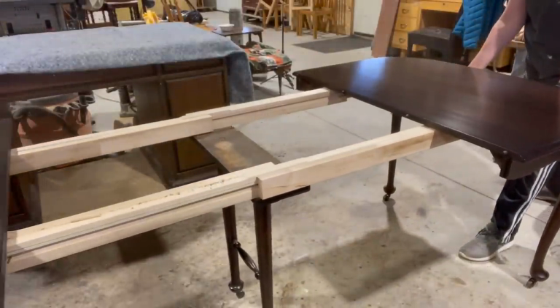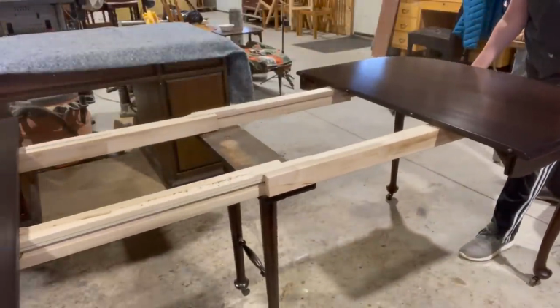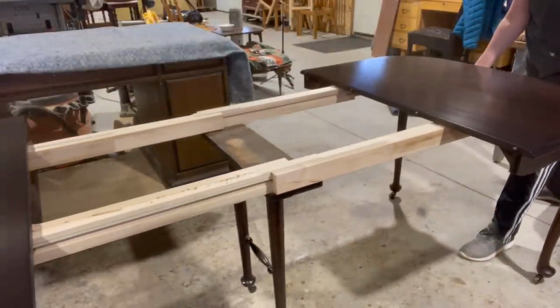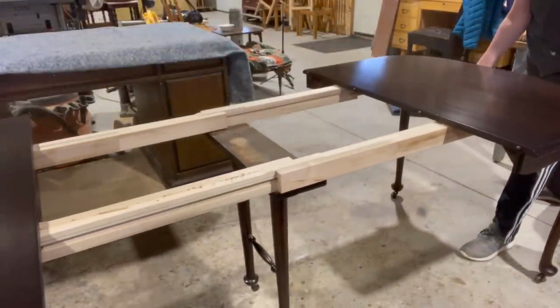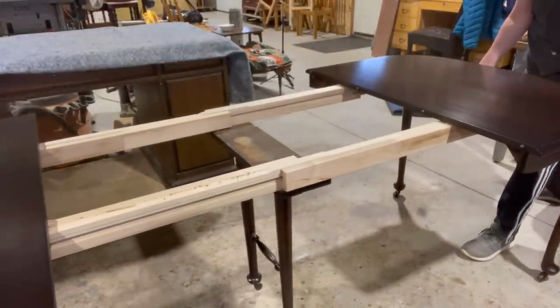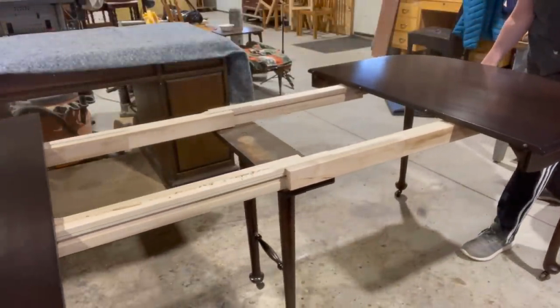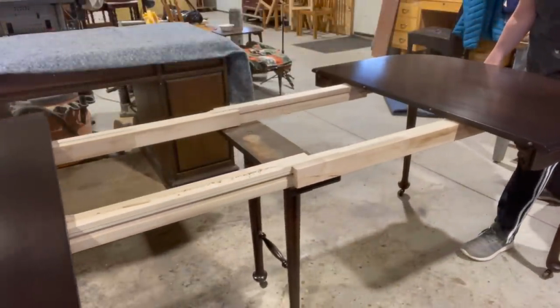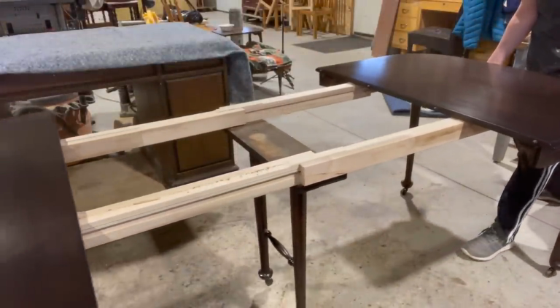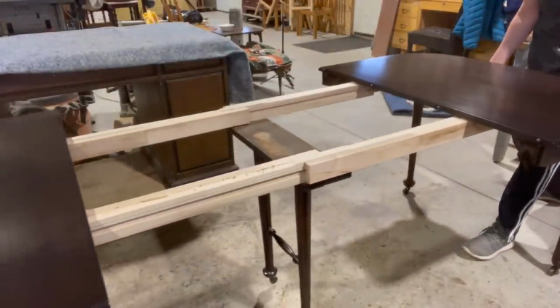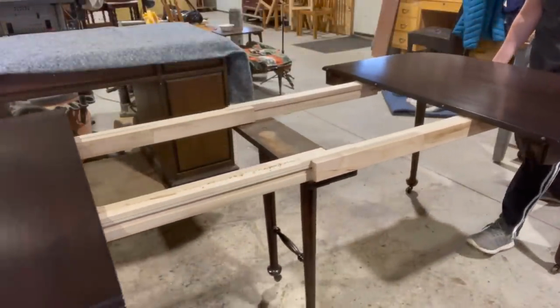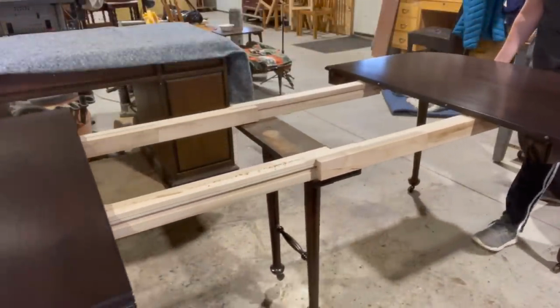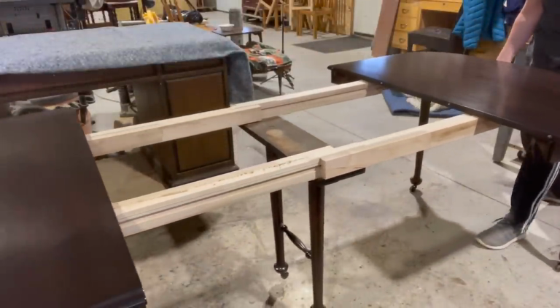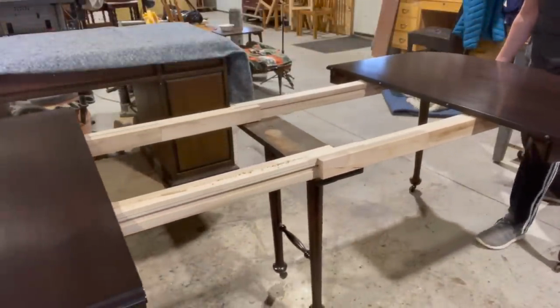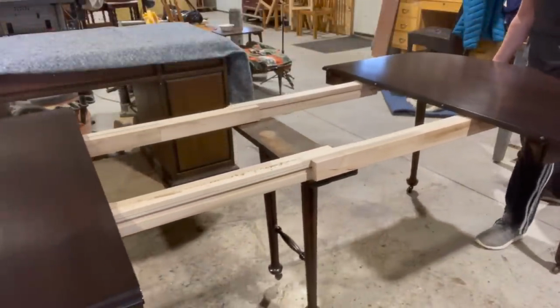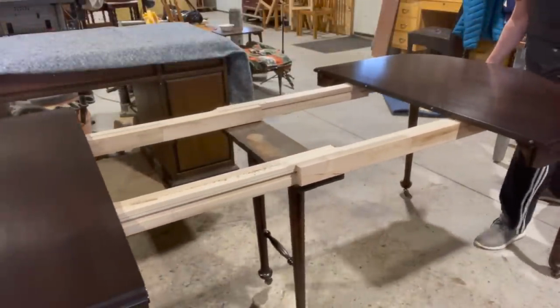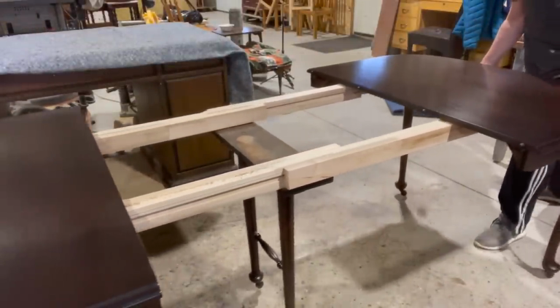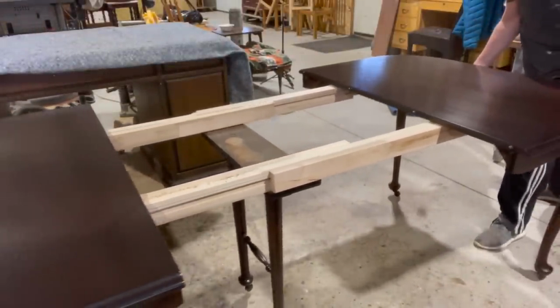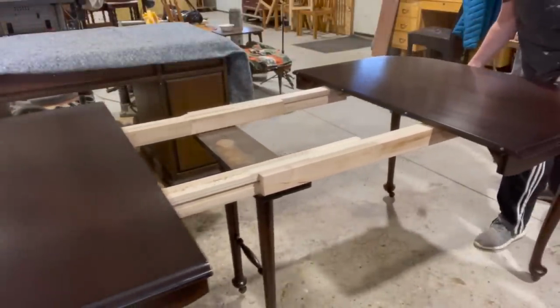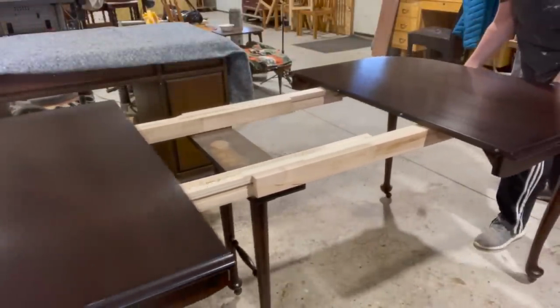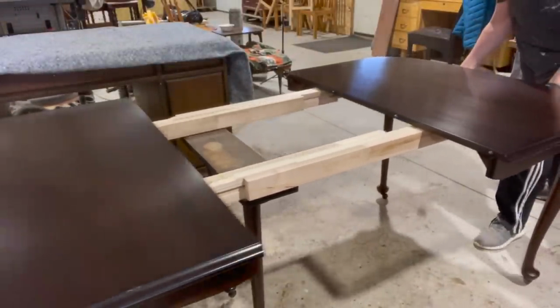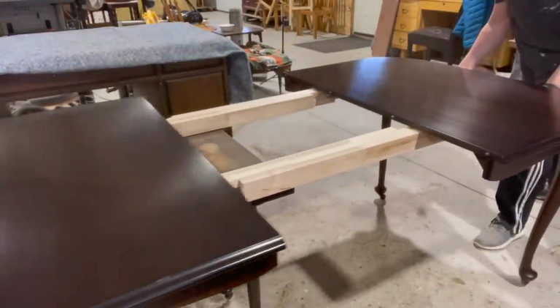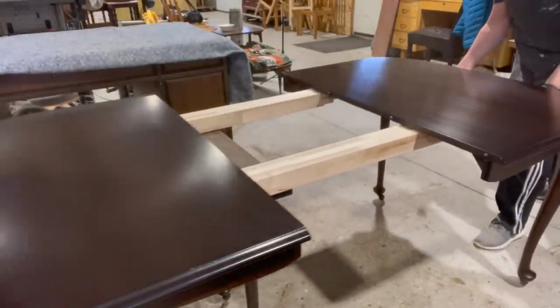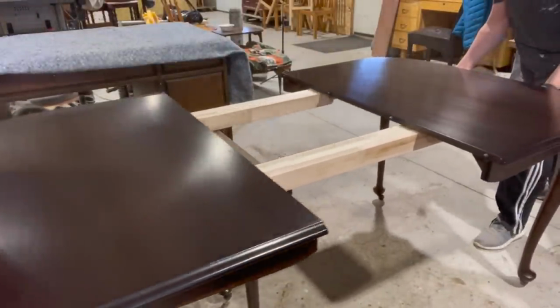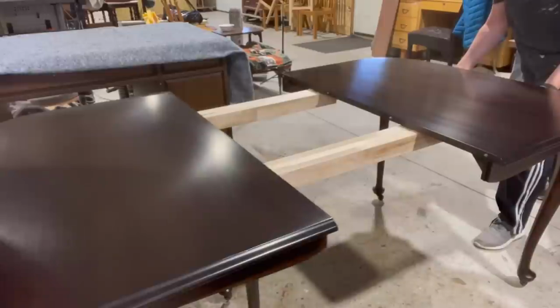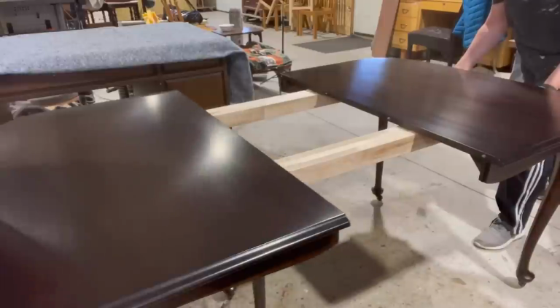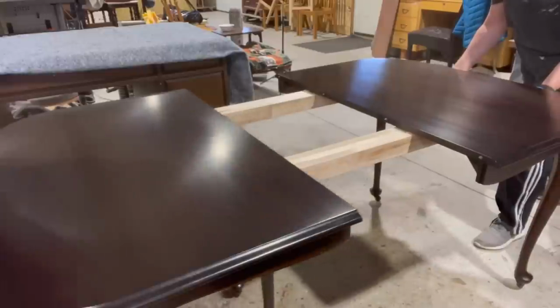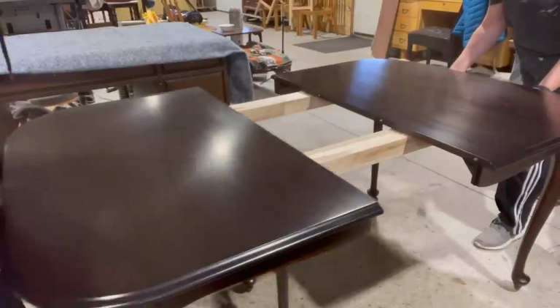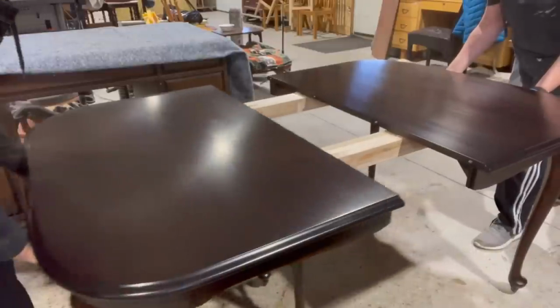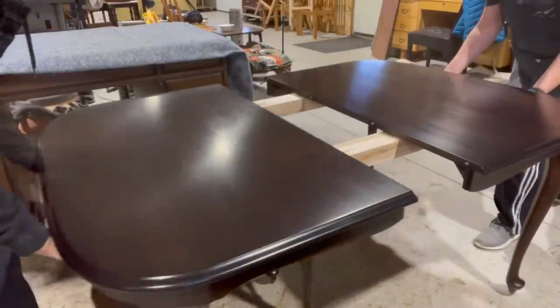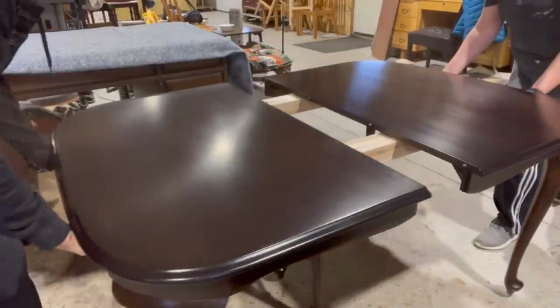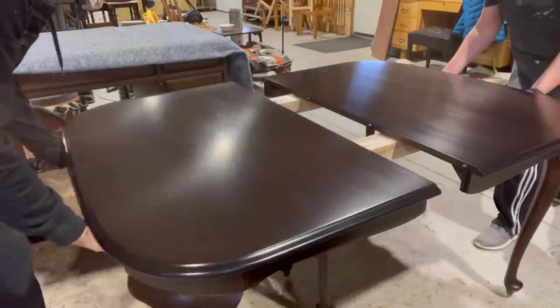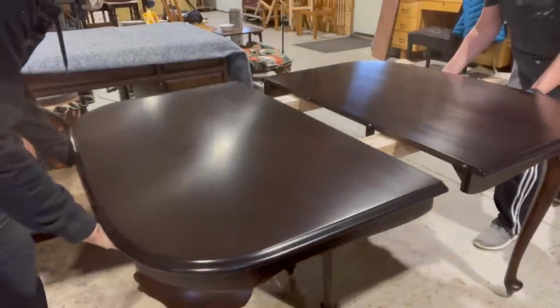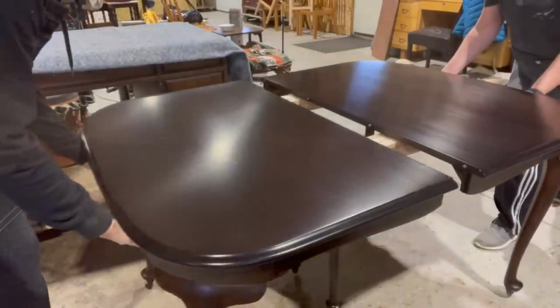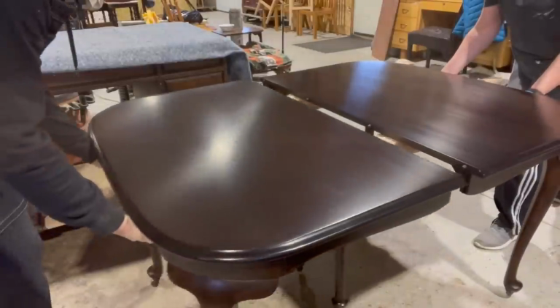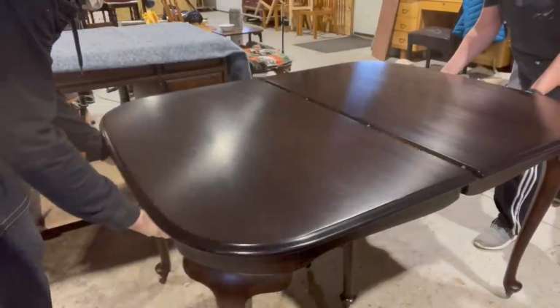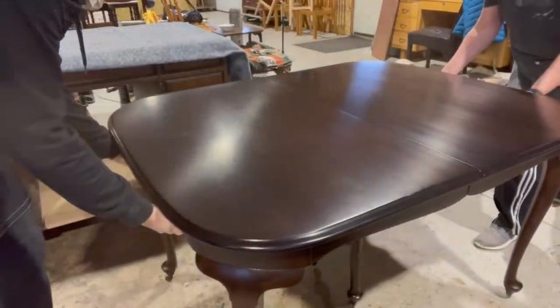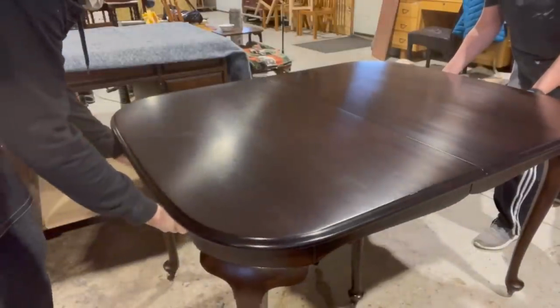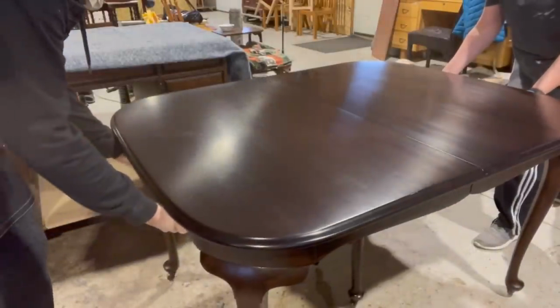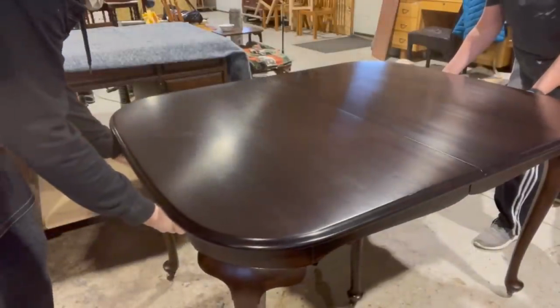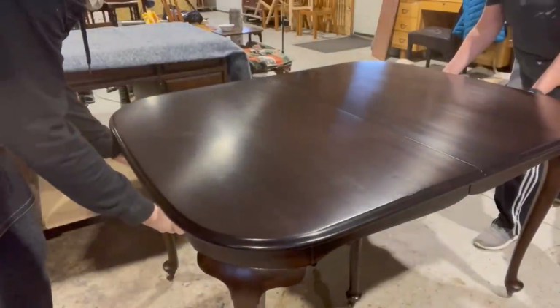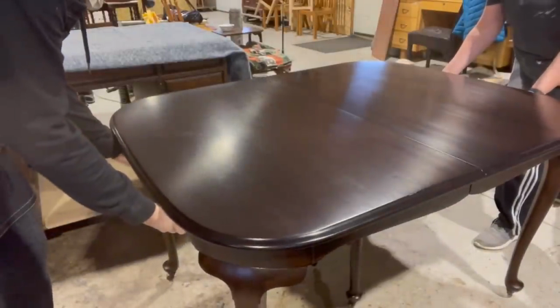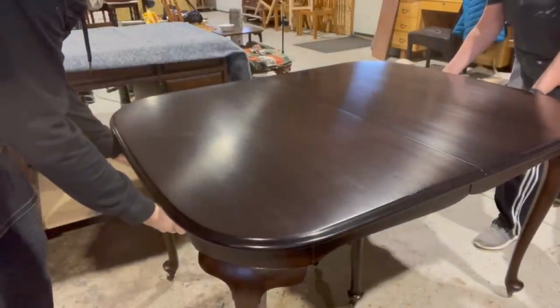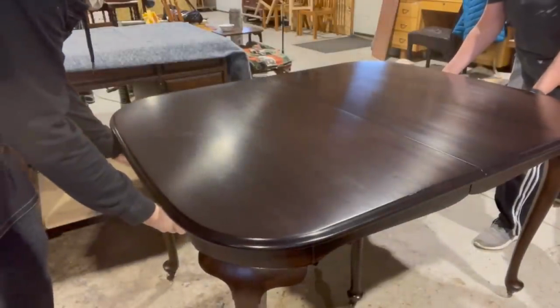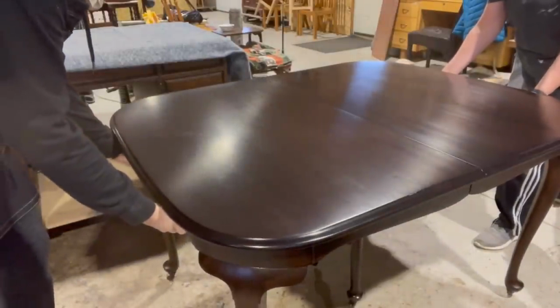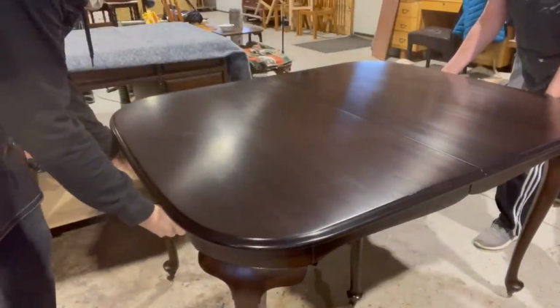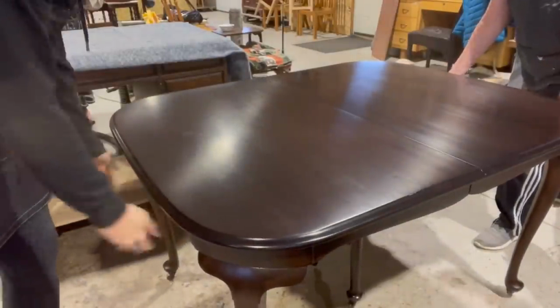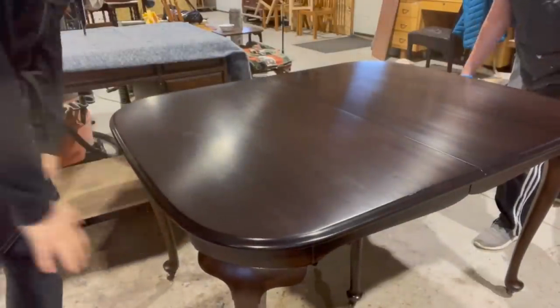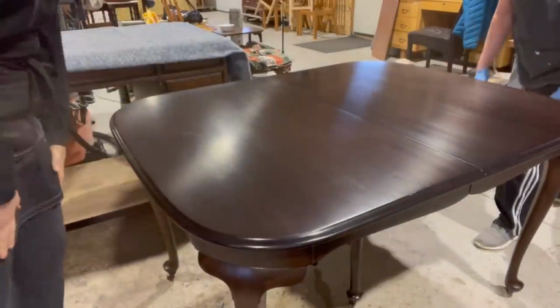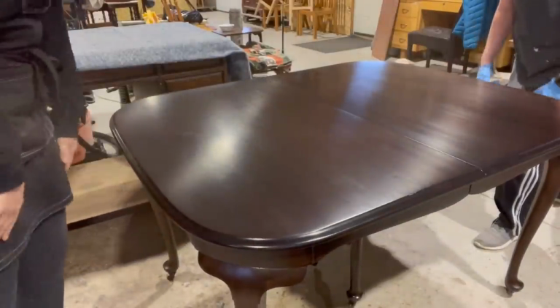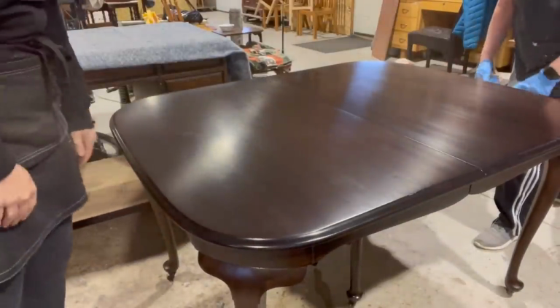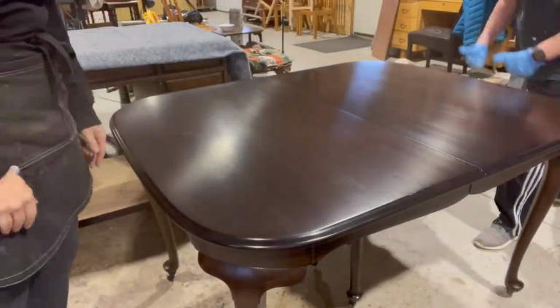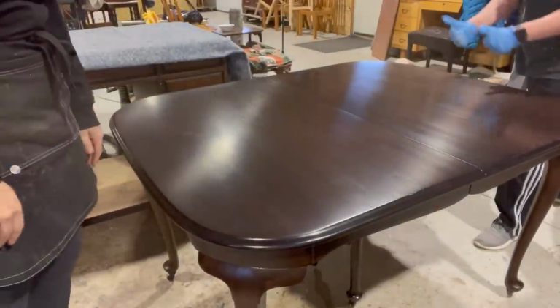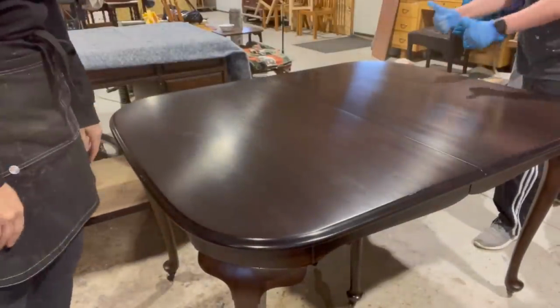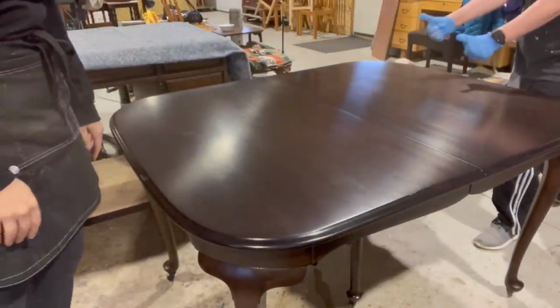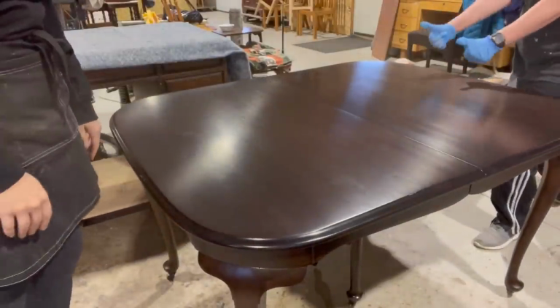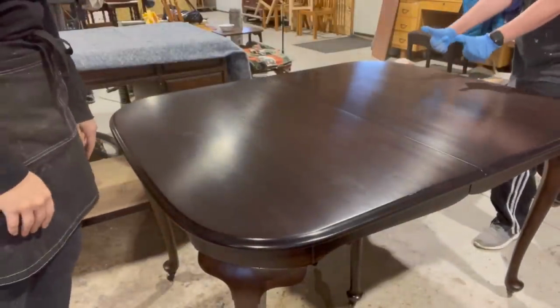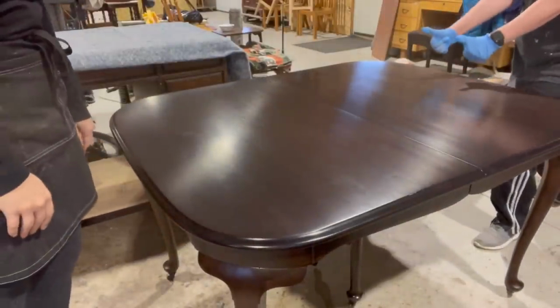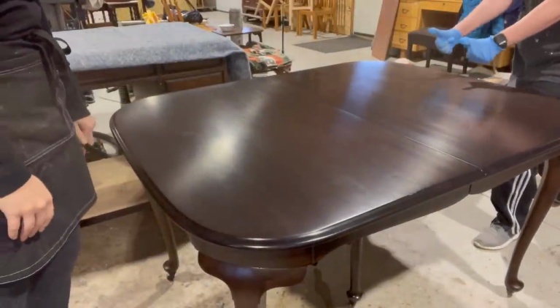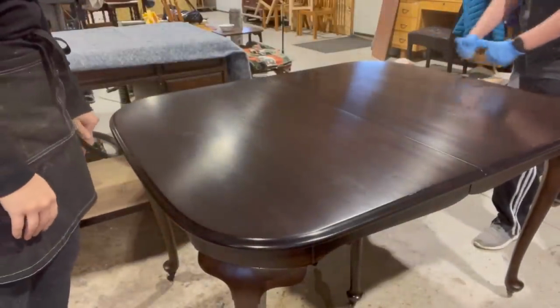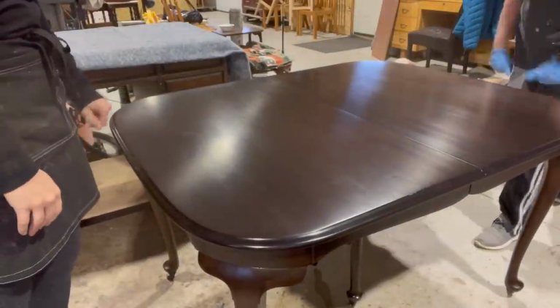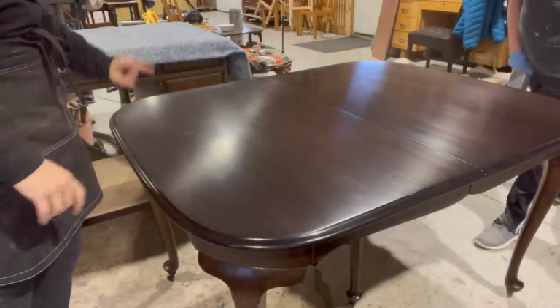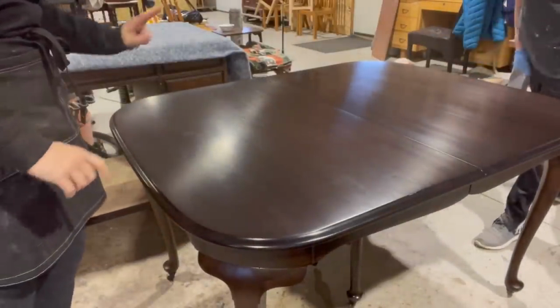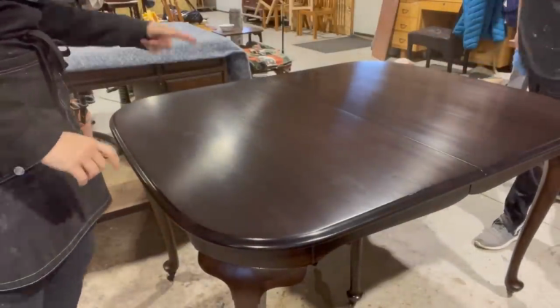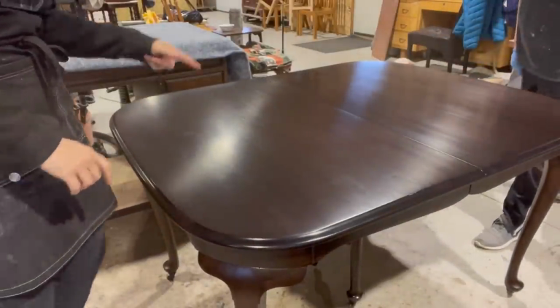Time to flip this back on the floor and see how it's working and start lining up the new leaf. We're going to open it up and see how it's working. Perfect. Now we can start with the new leaf.